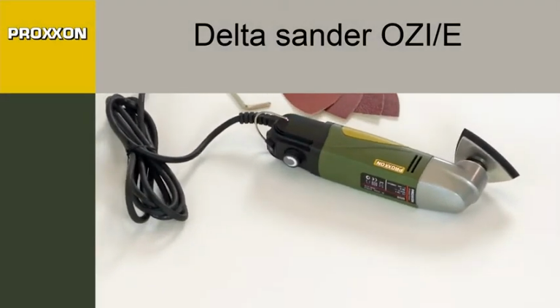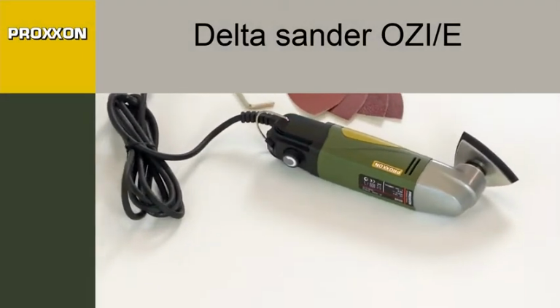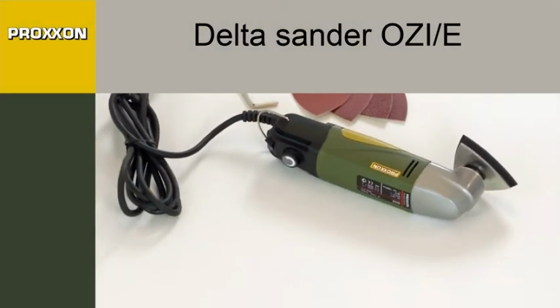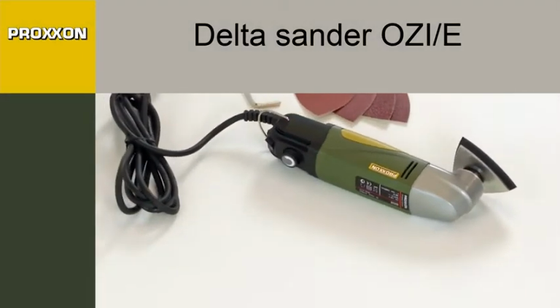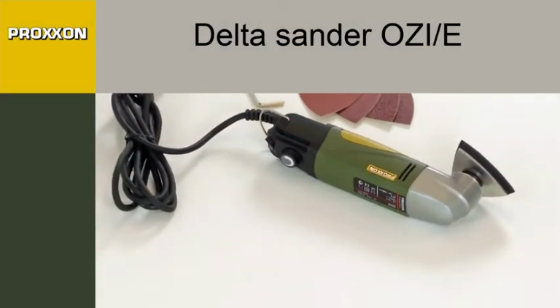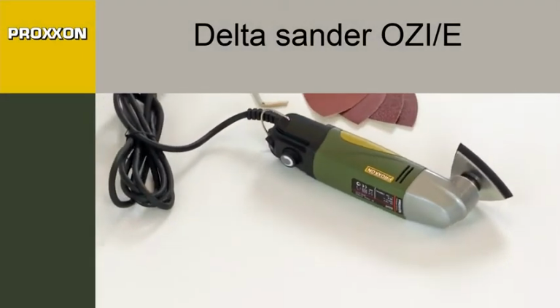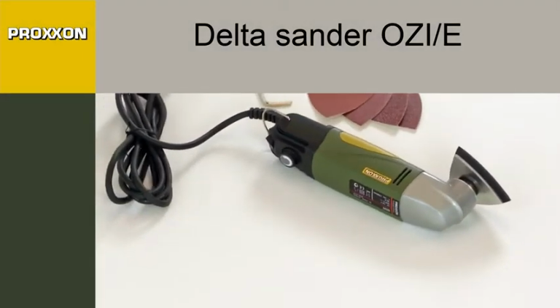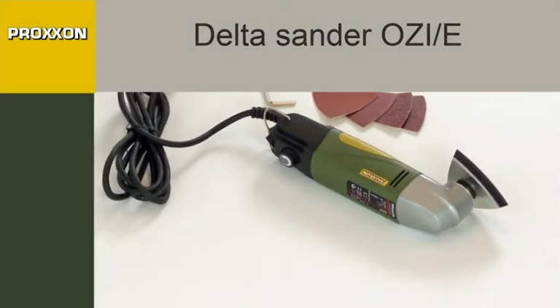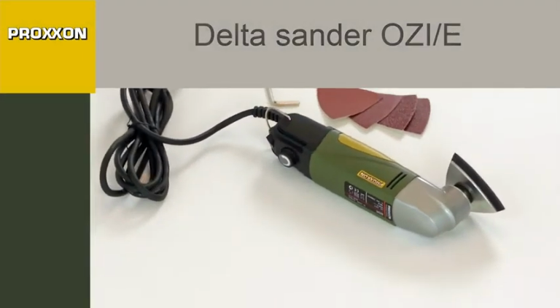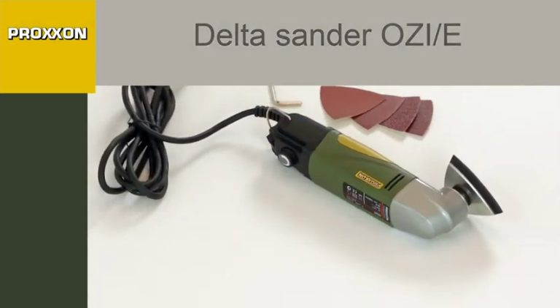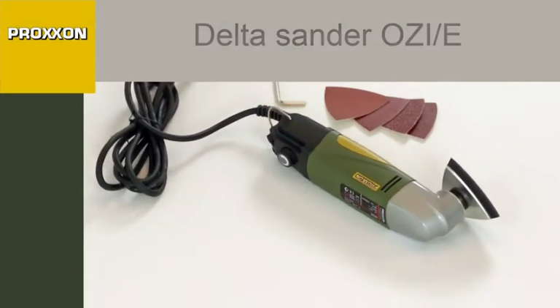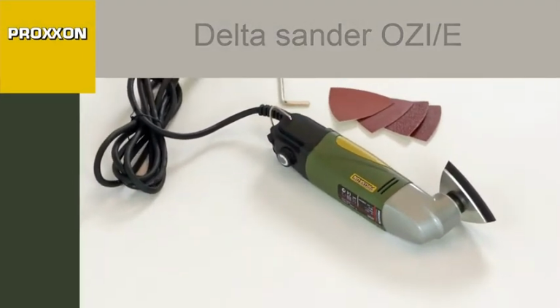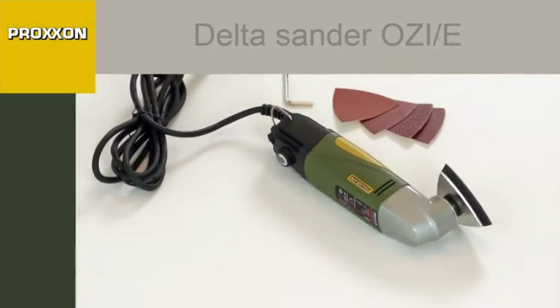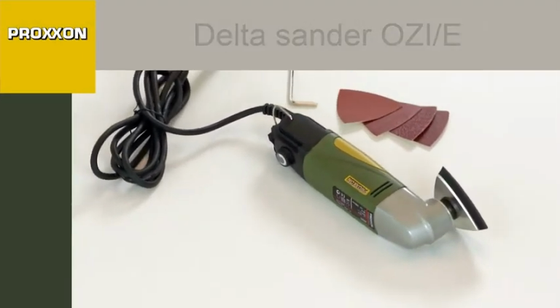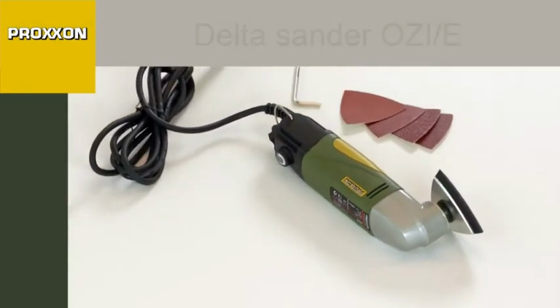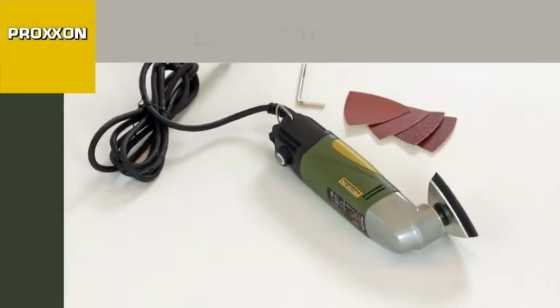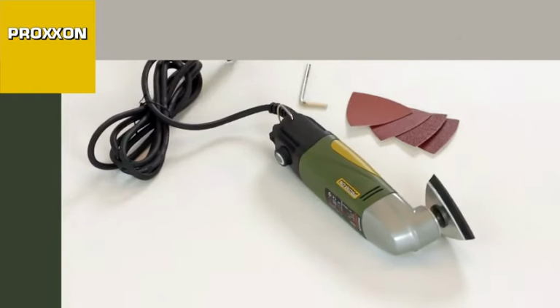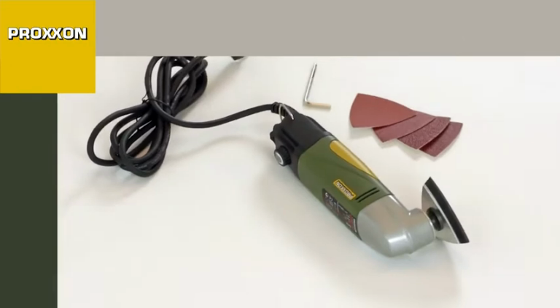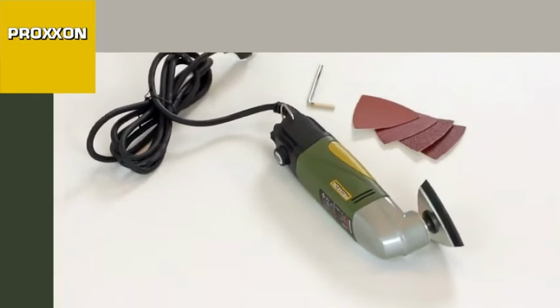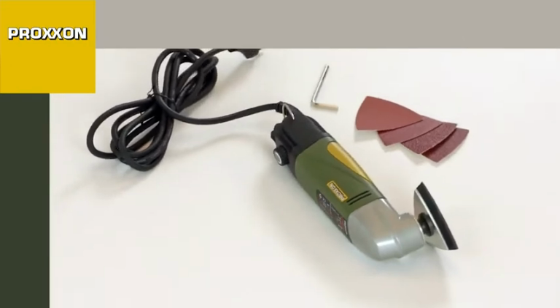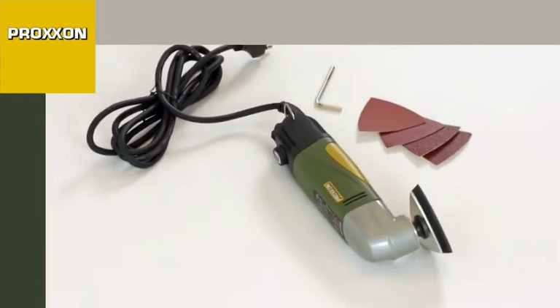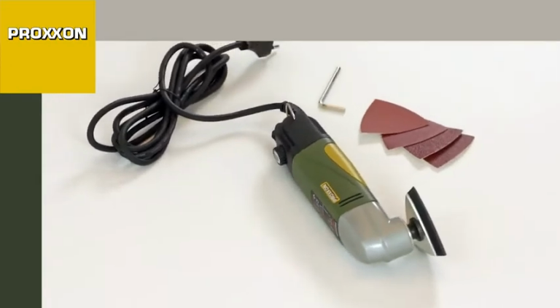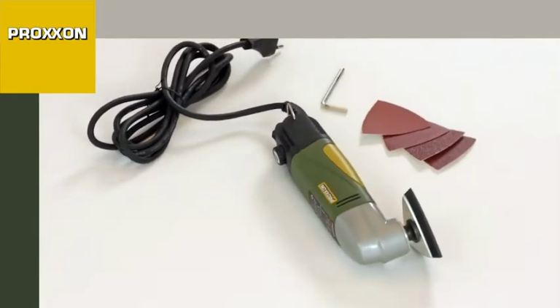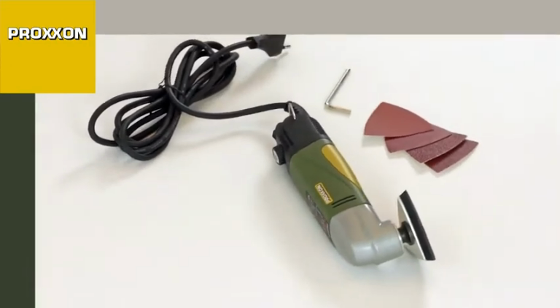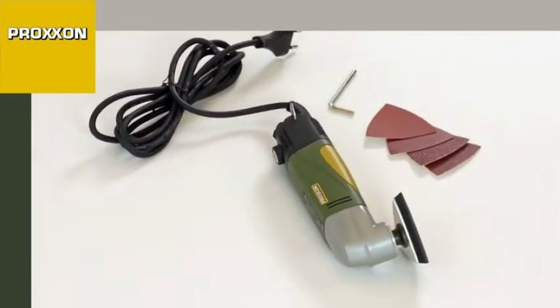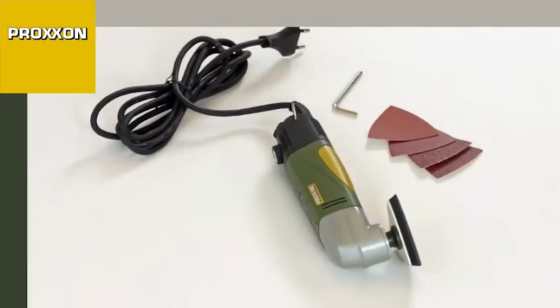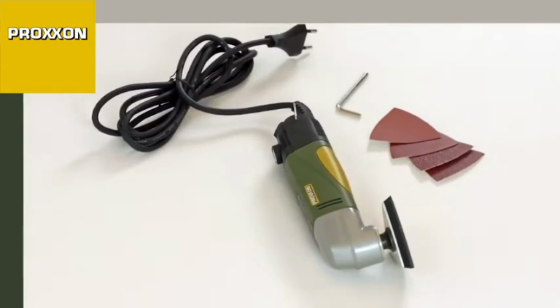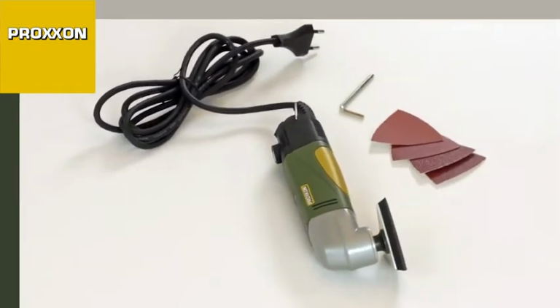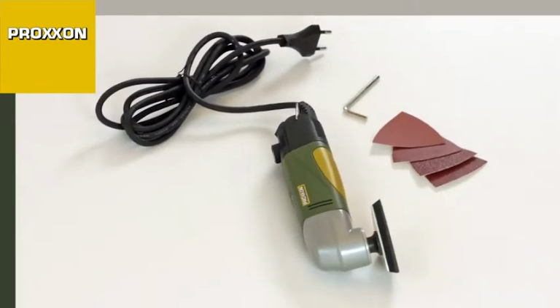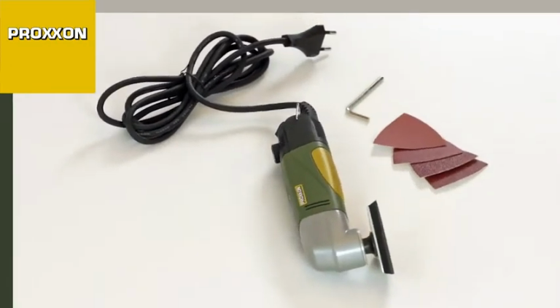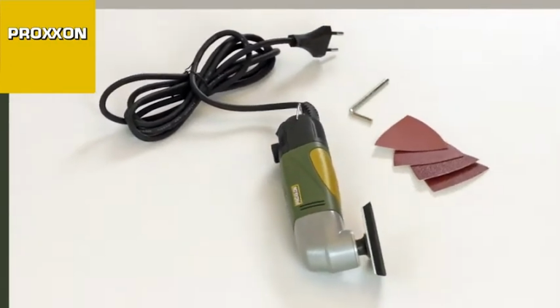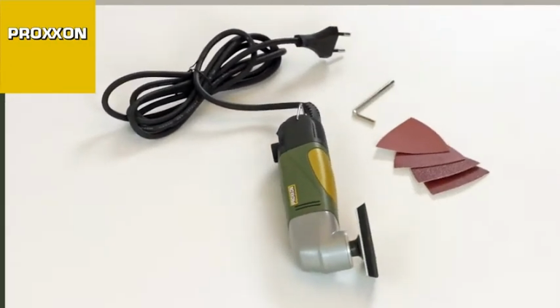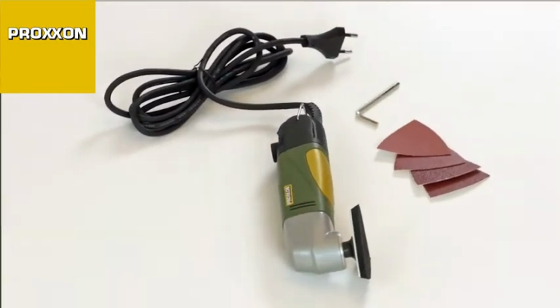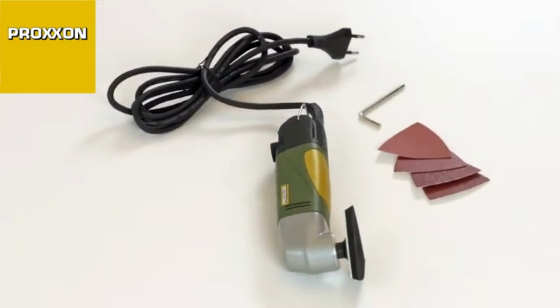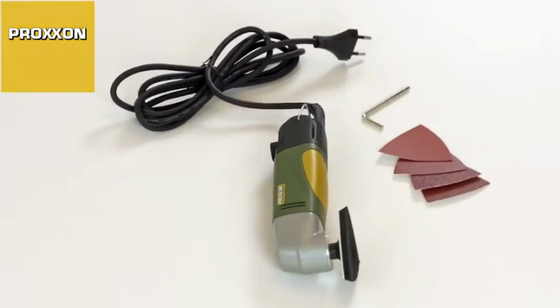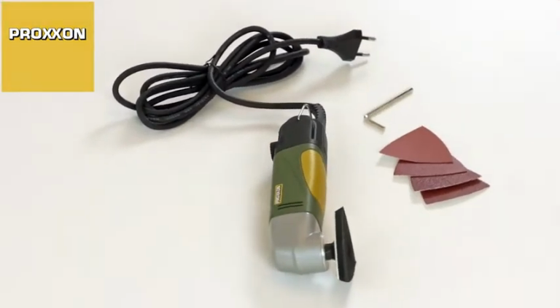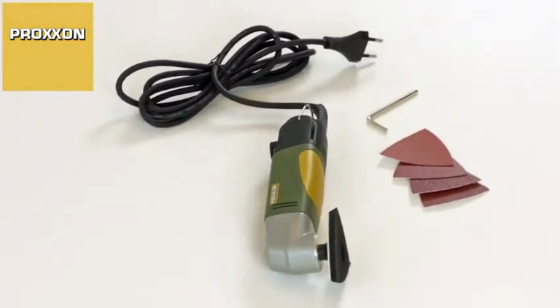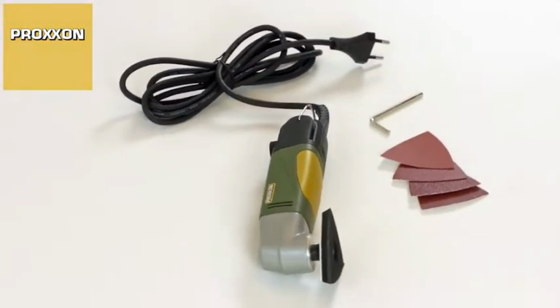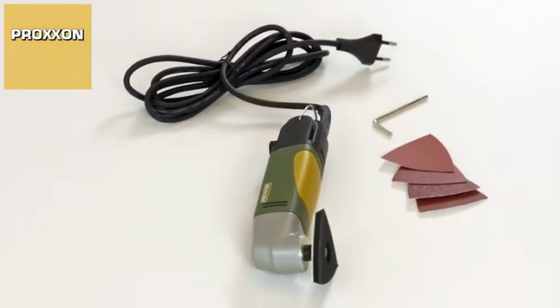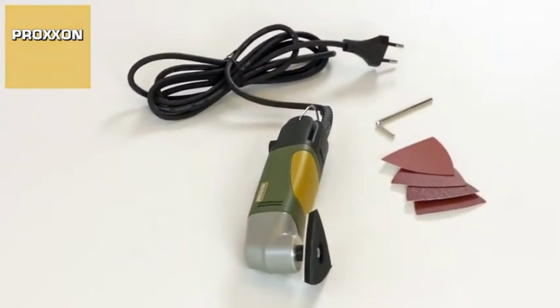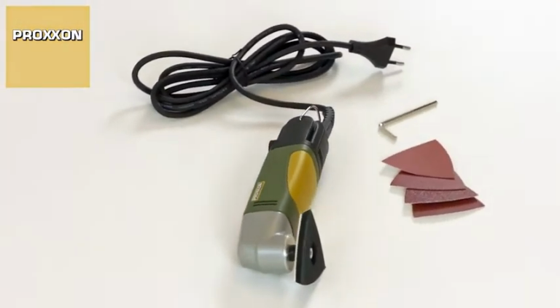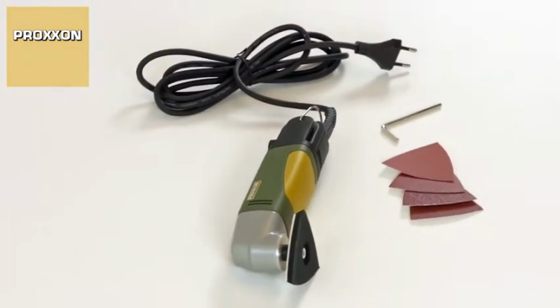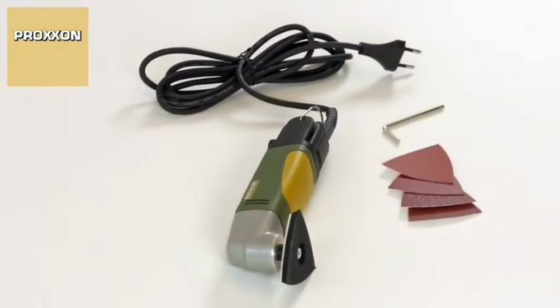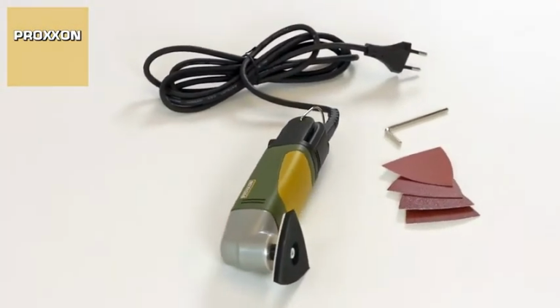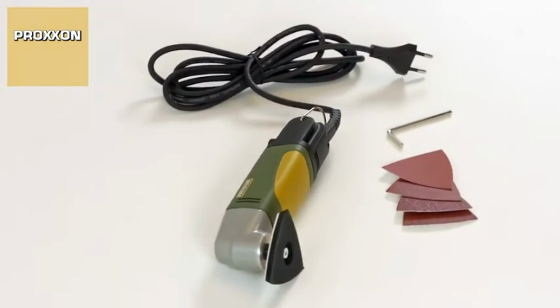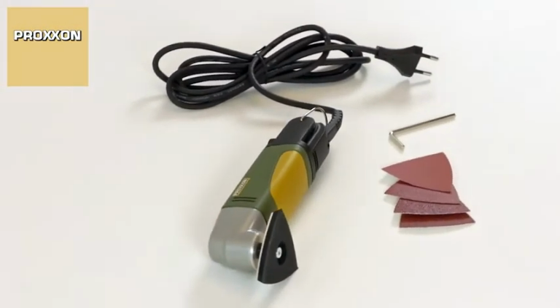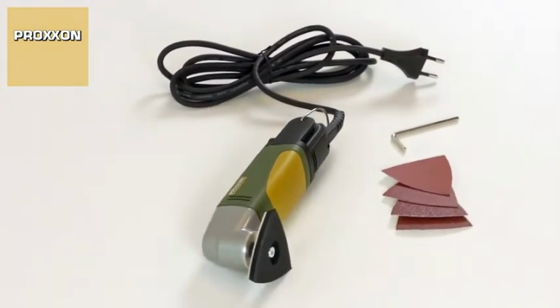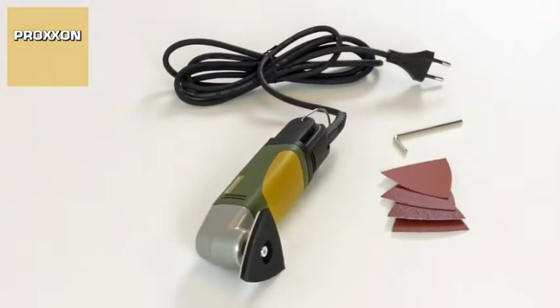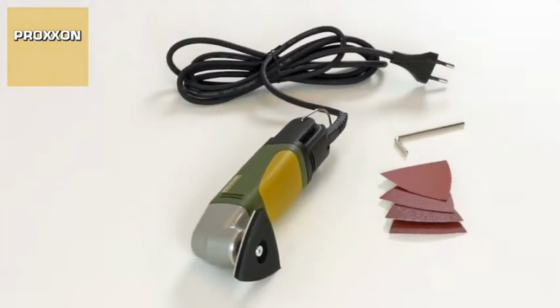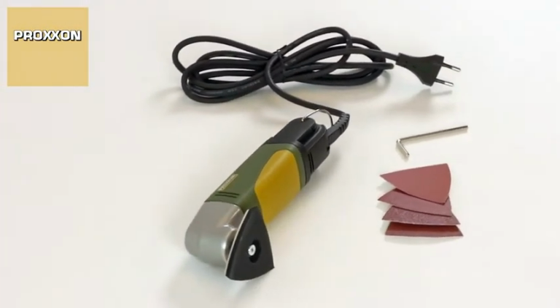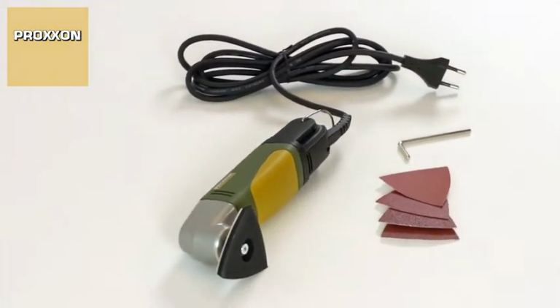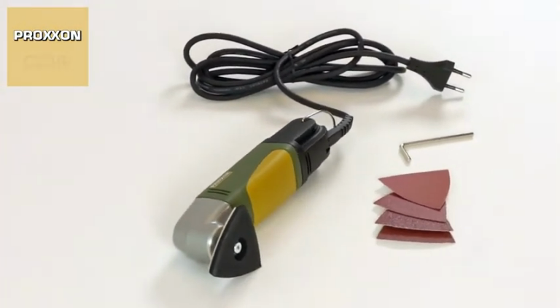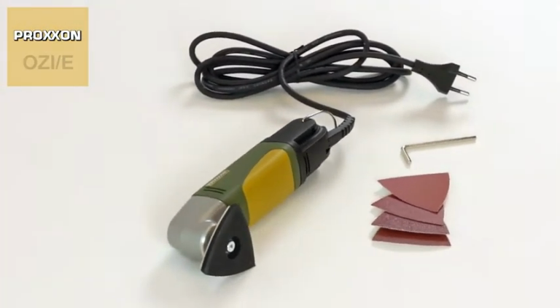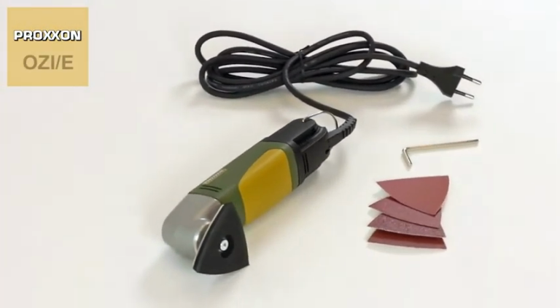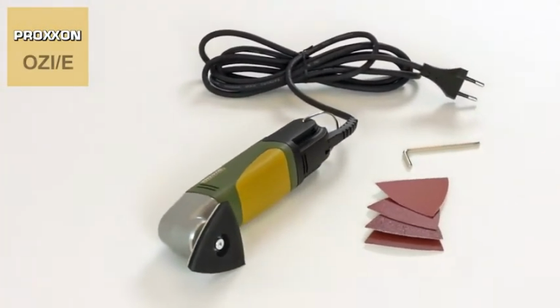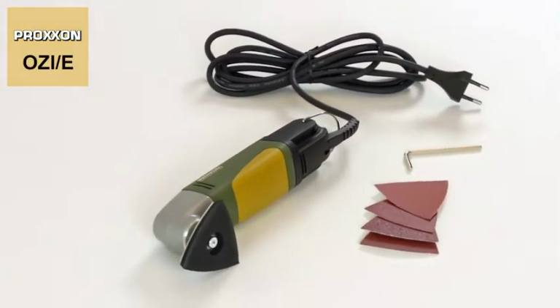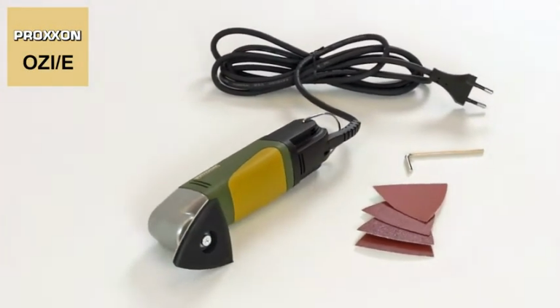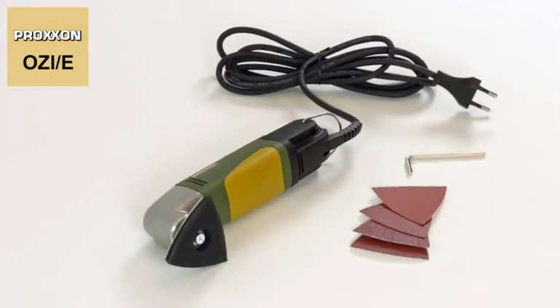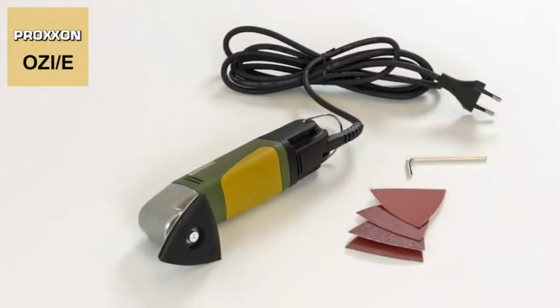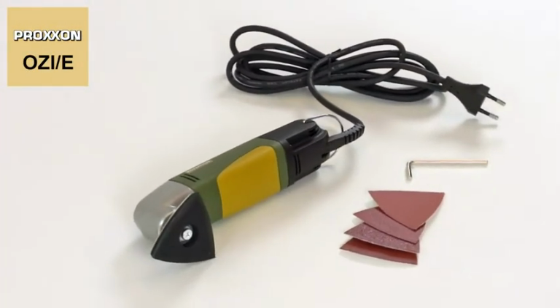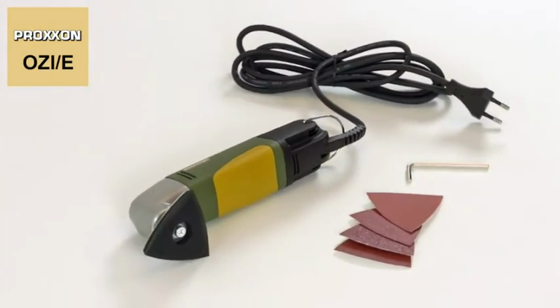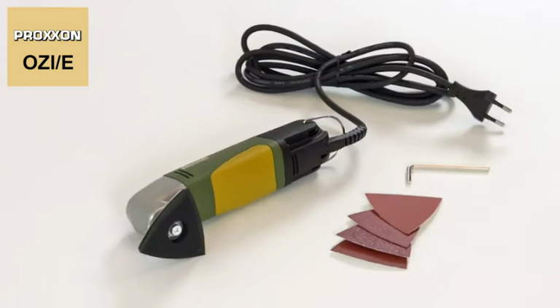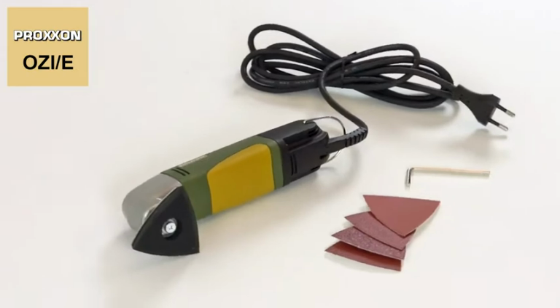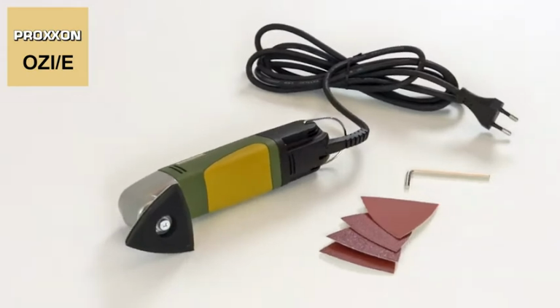The Delta sander OZE is designed not only for commercial use, but also for the discerning model builder.